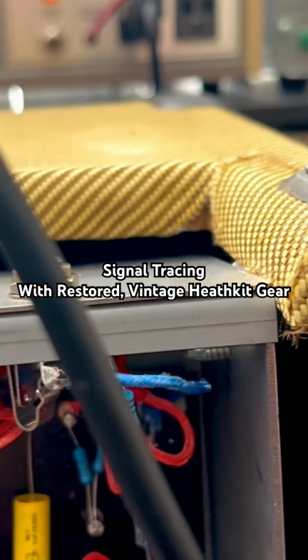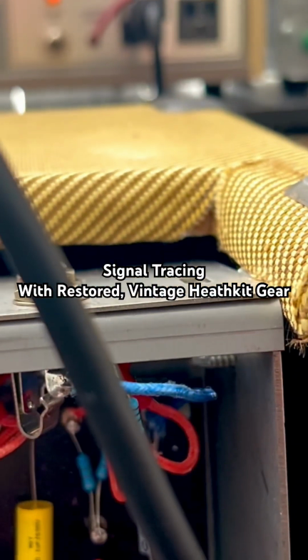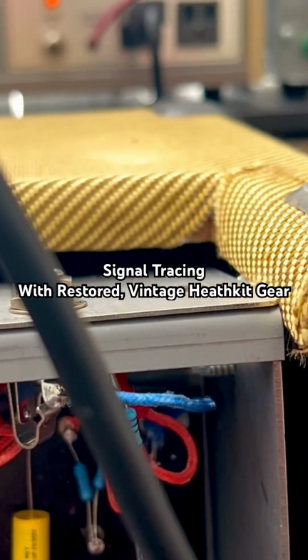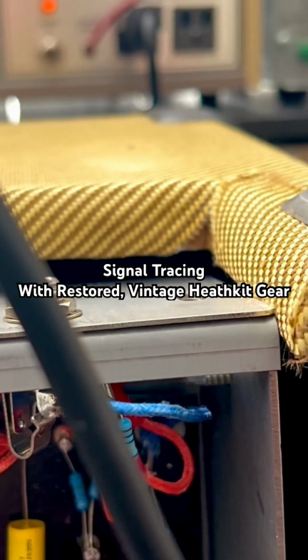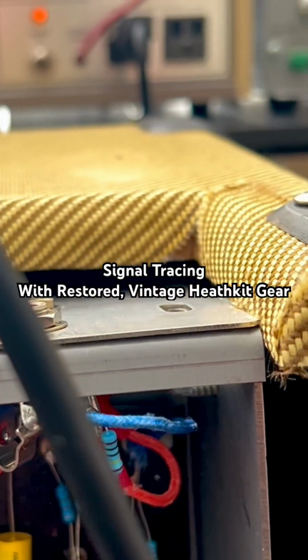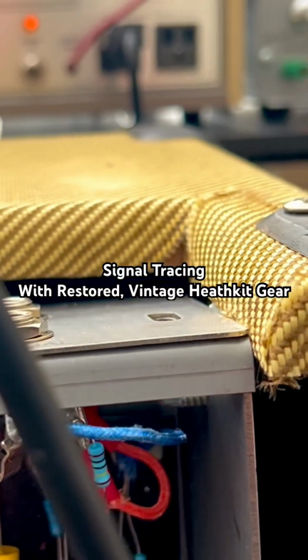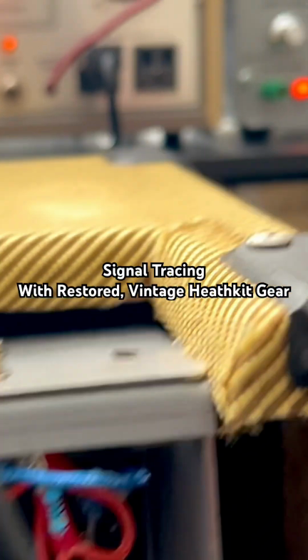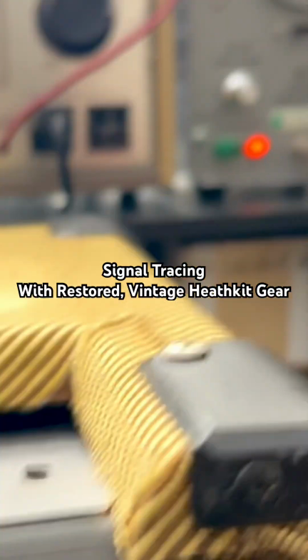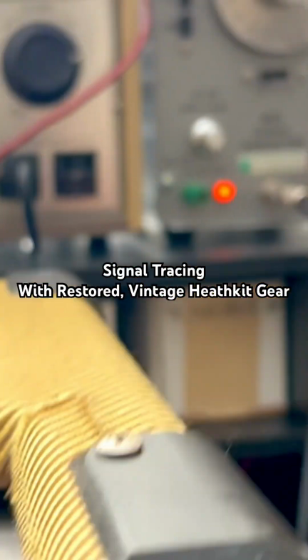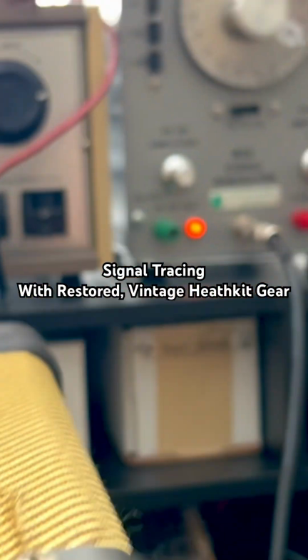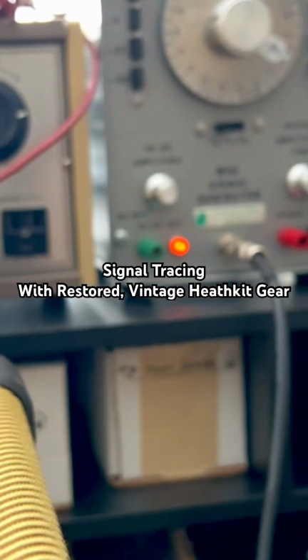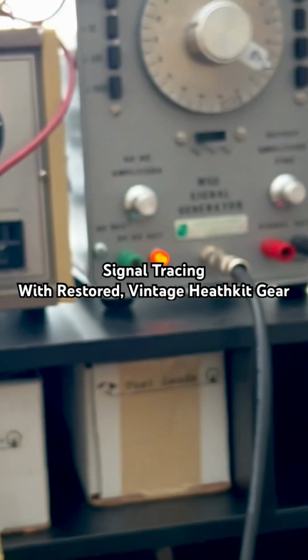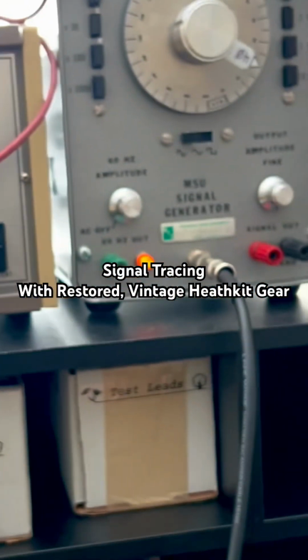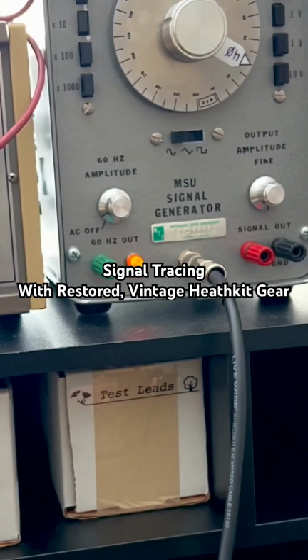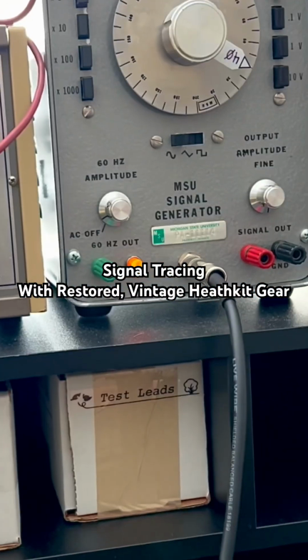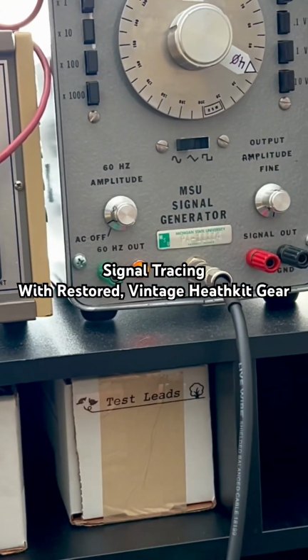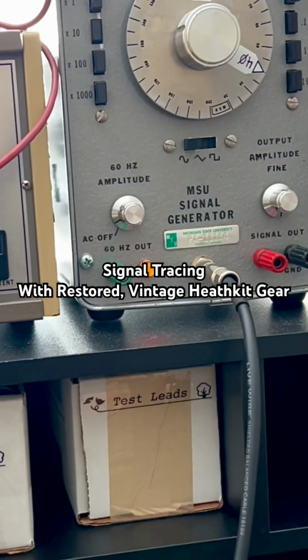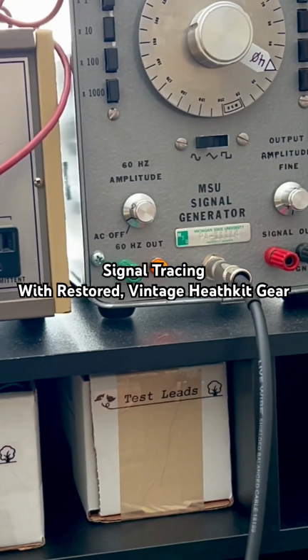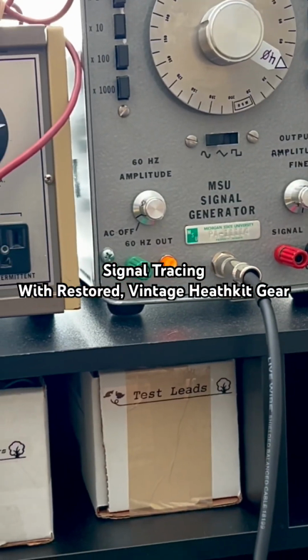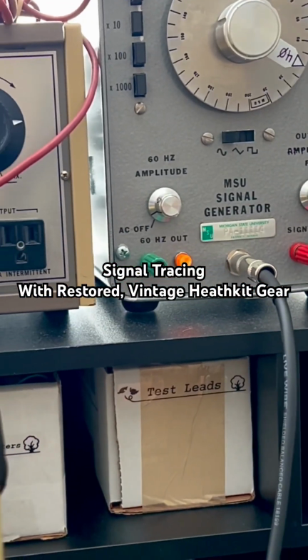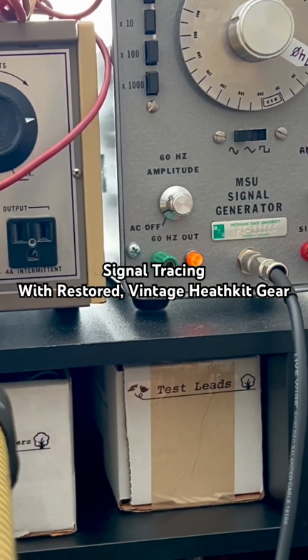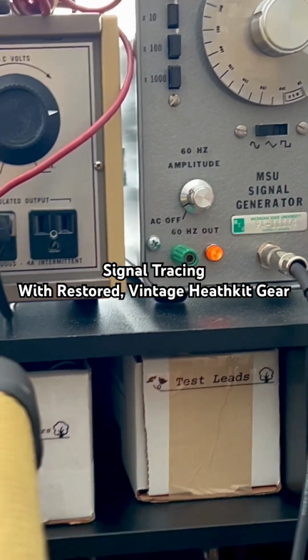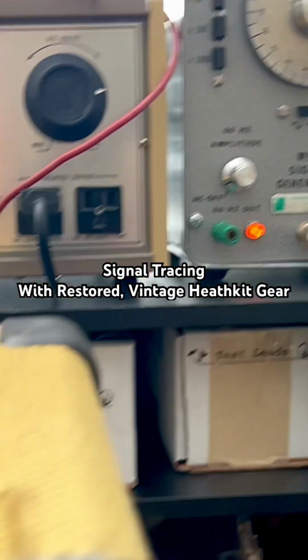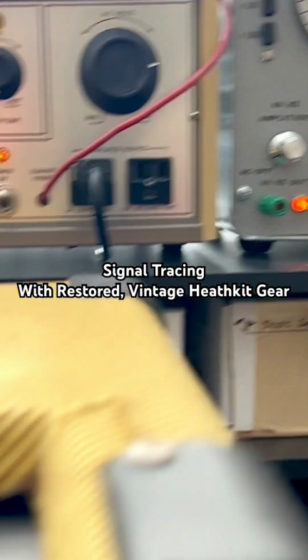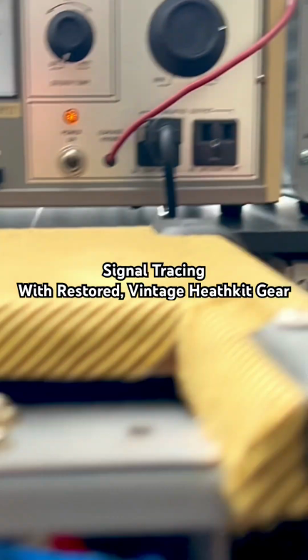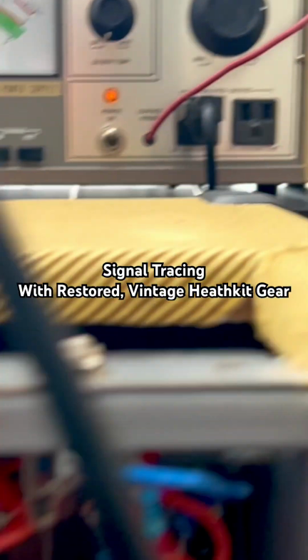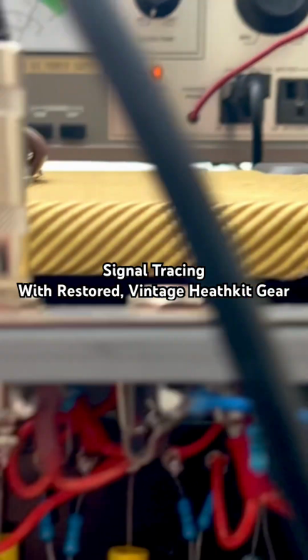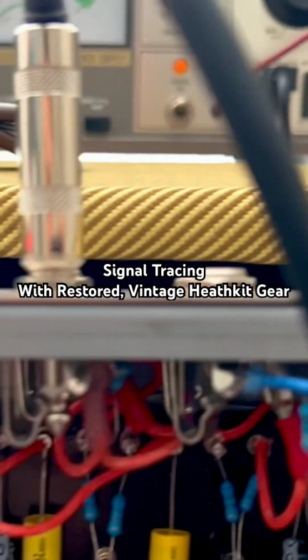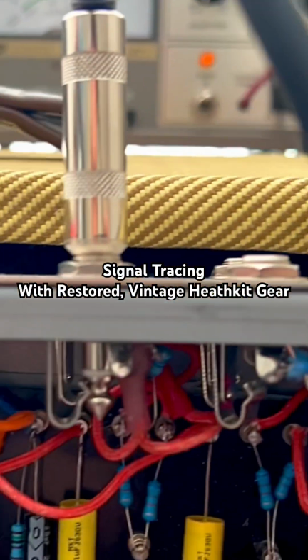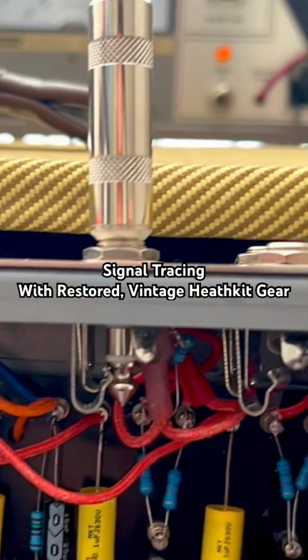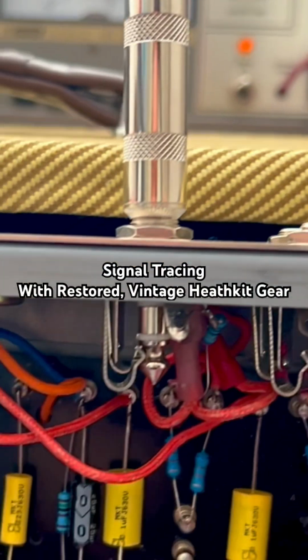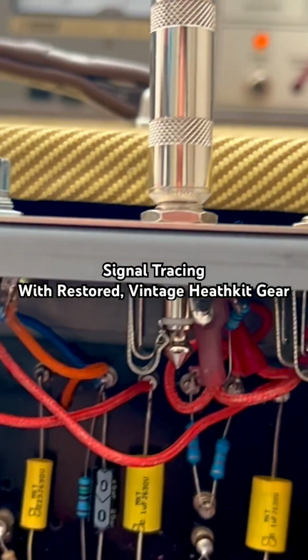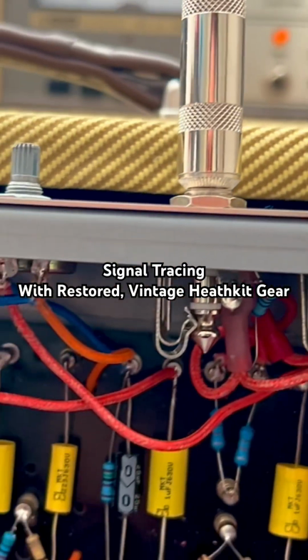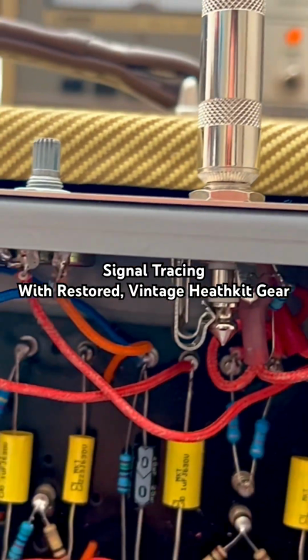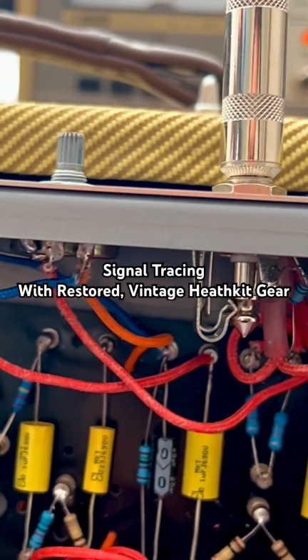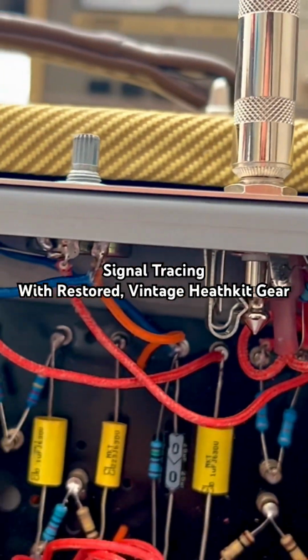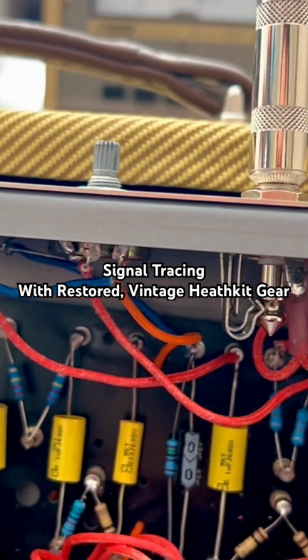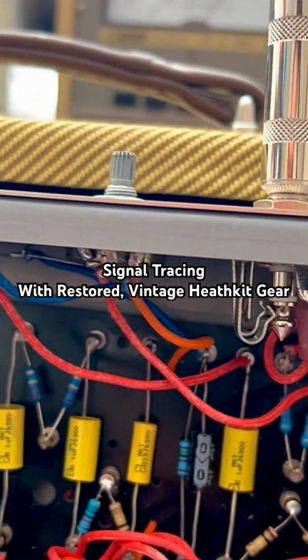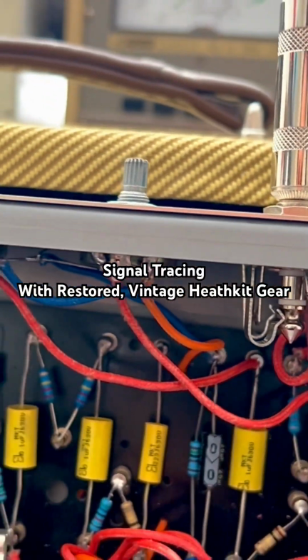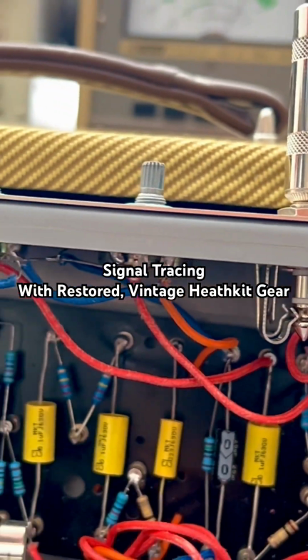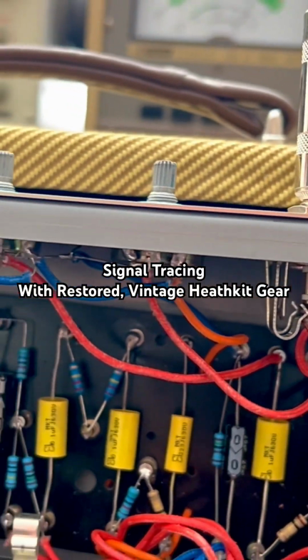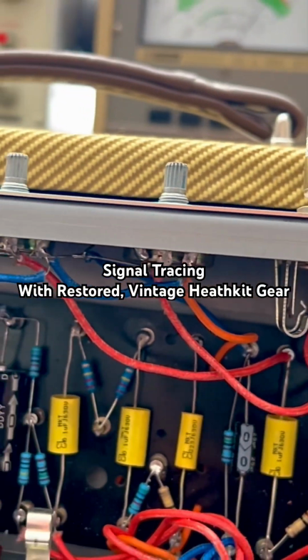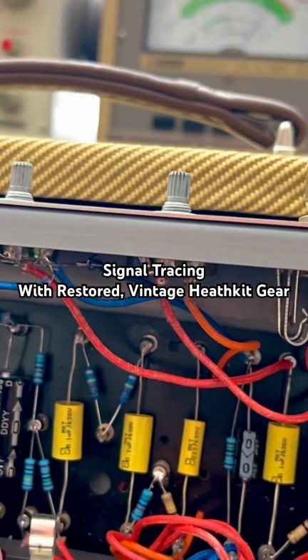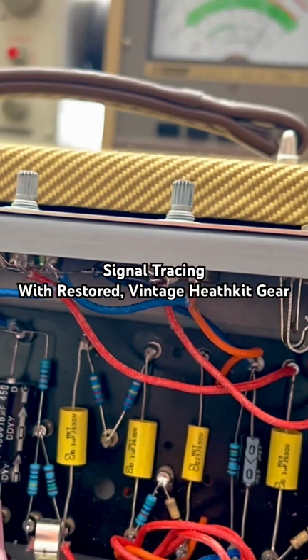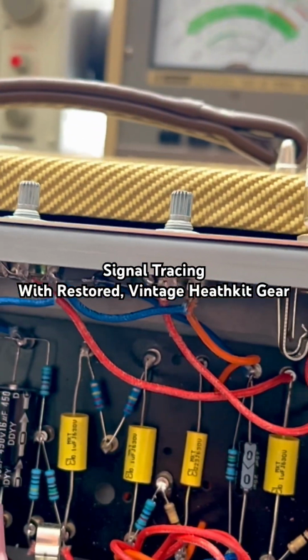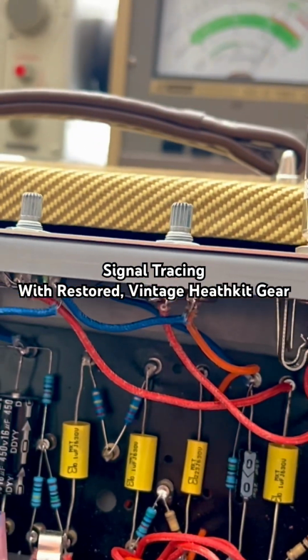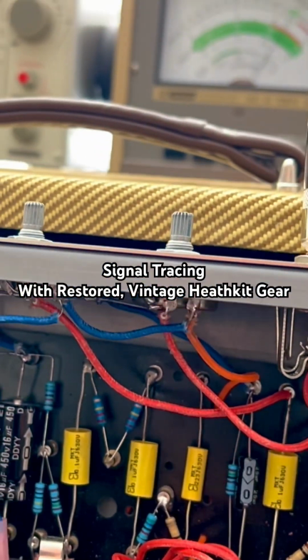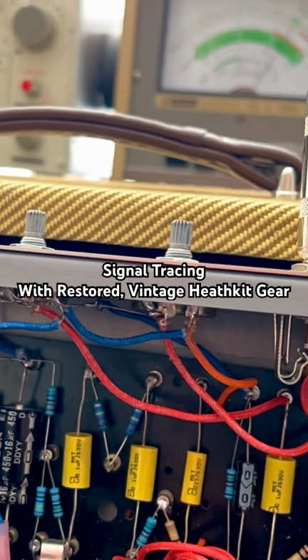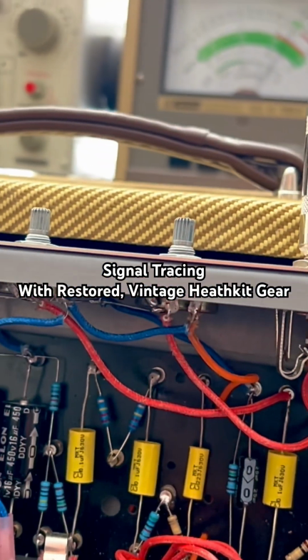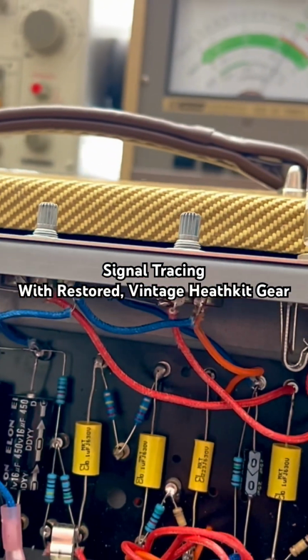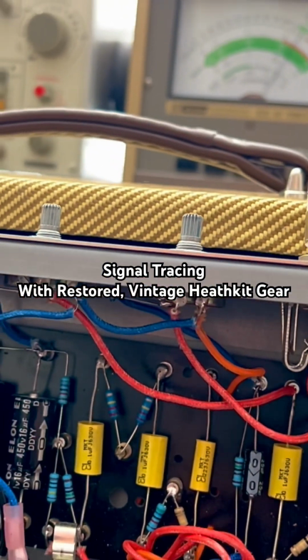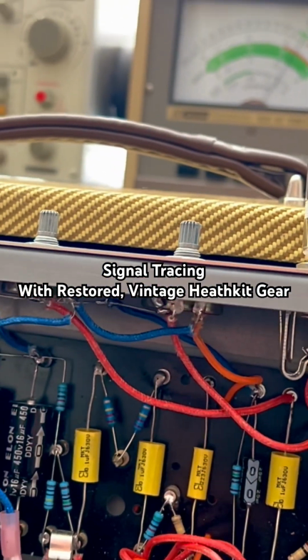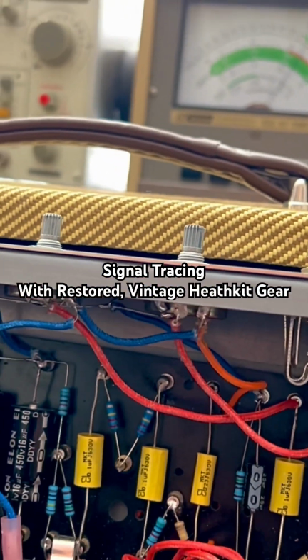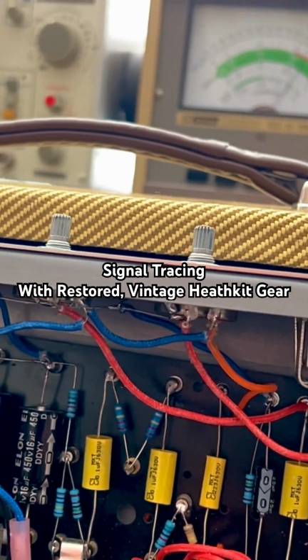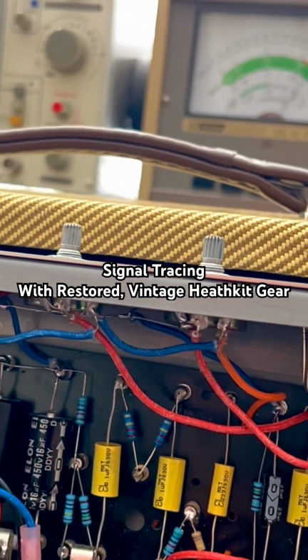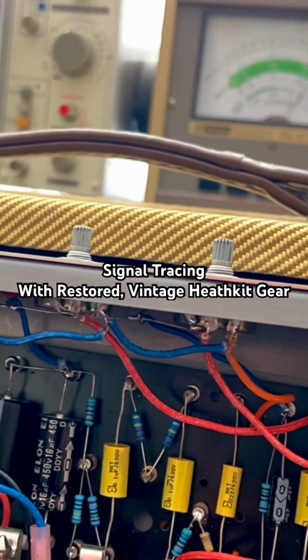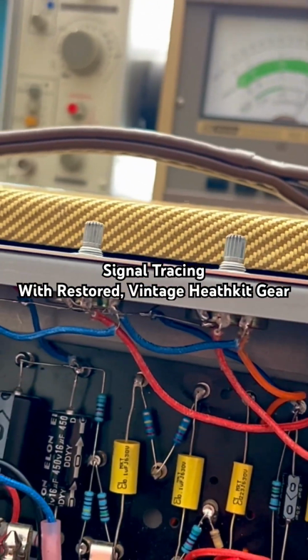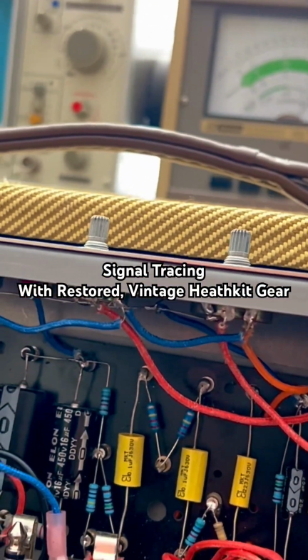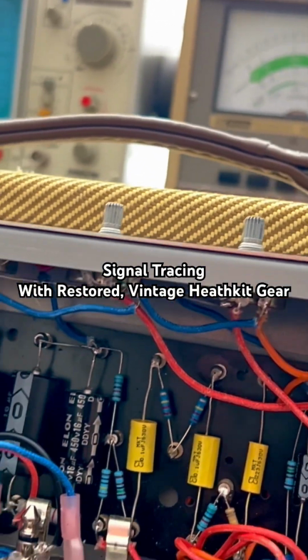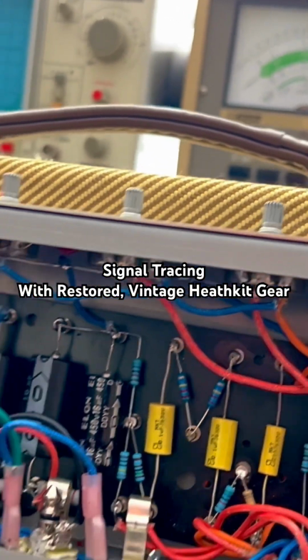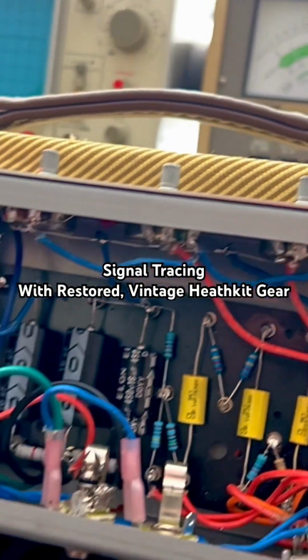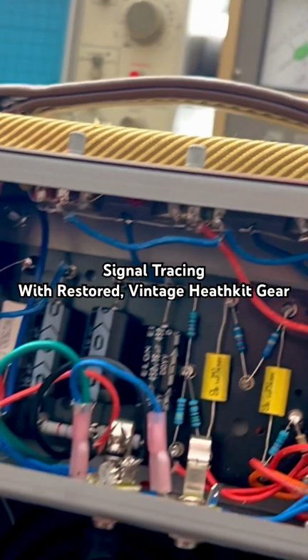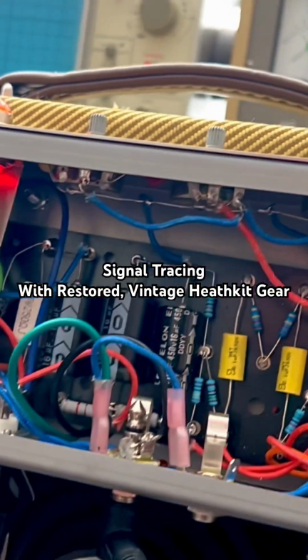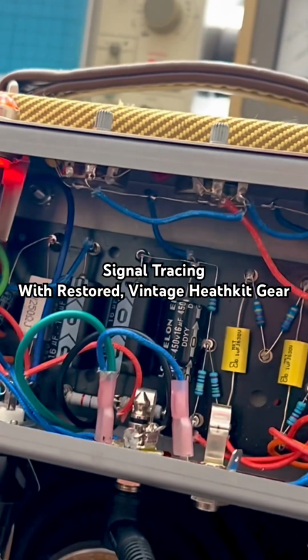Watch — that's a lot more quiet, isn't it? But that's me touching the chassis. So what does that tell you?